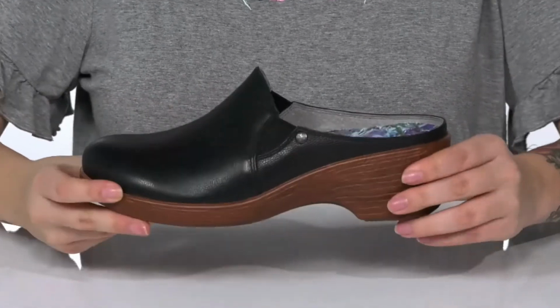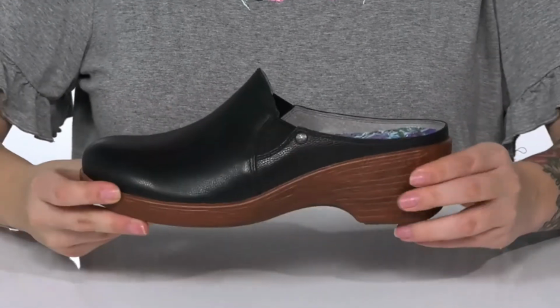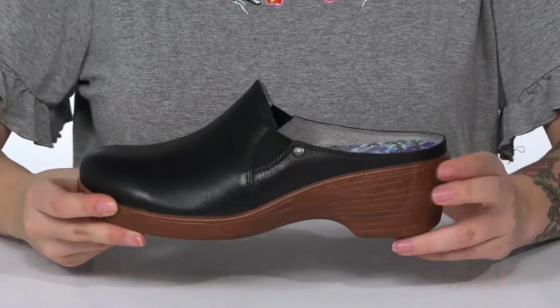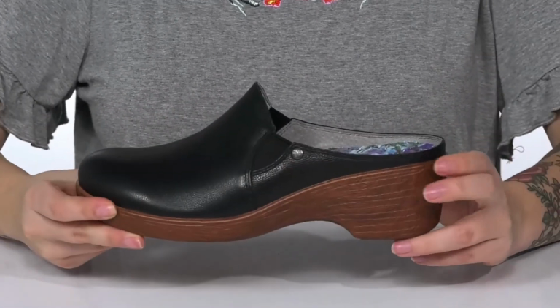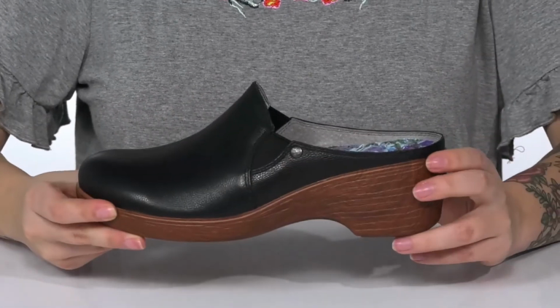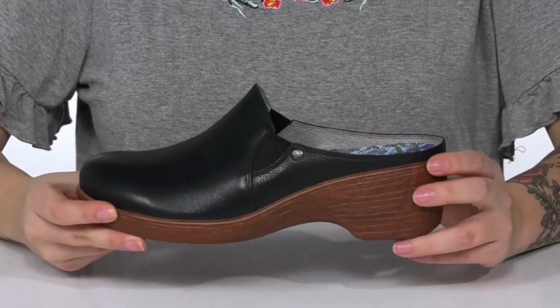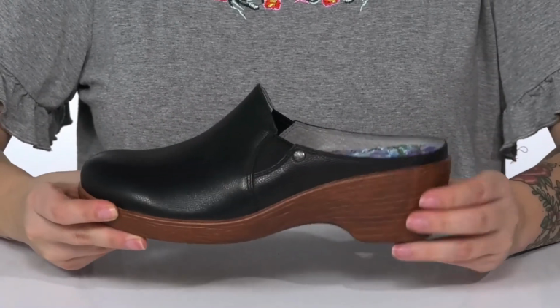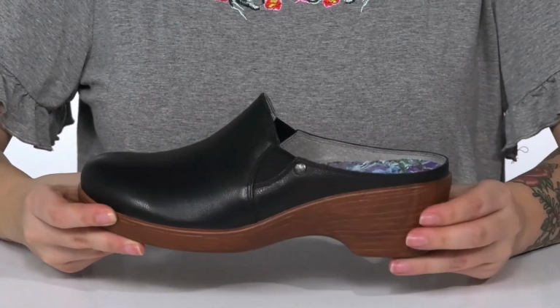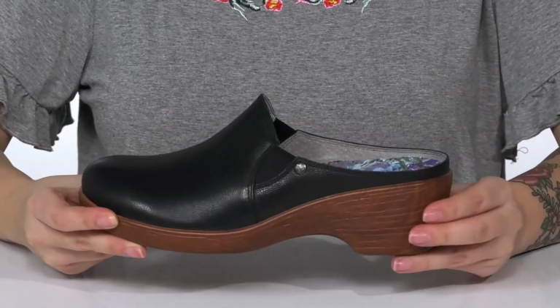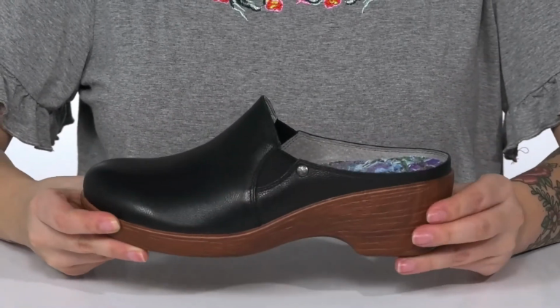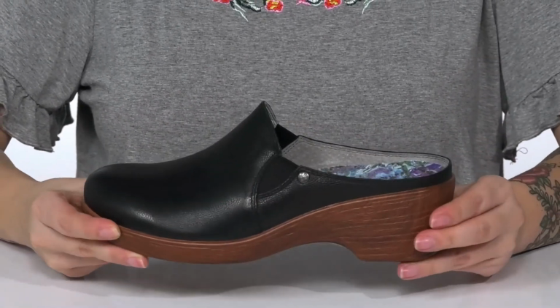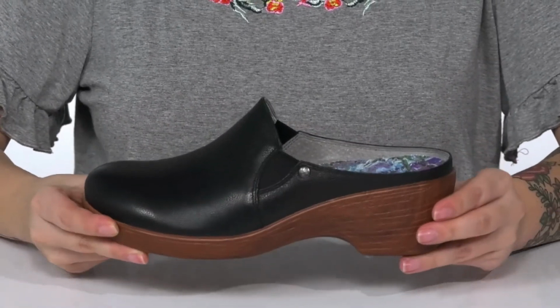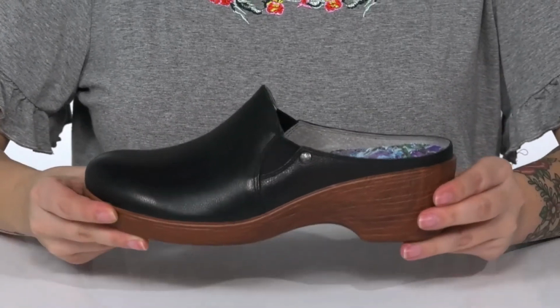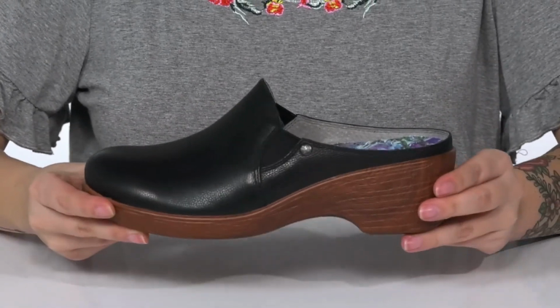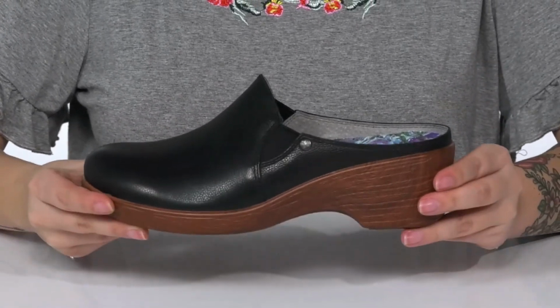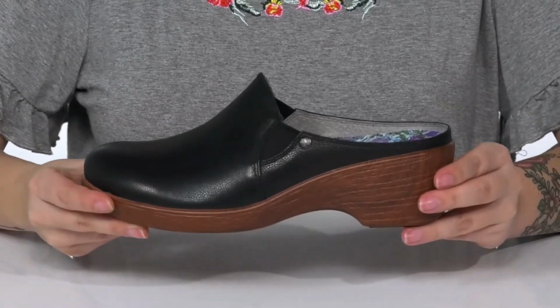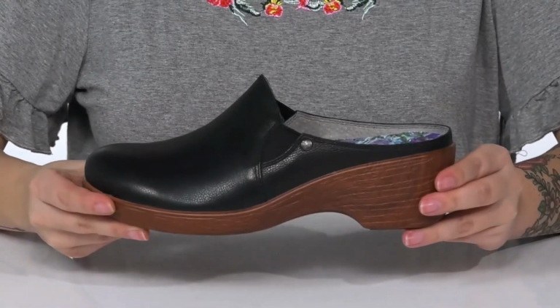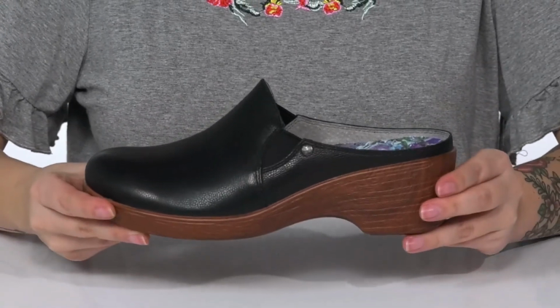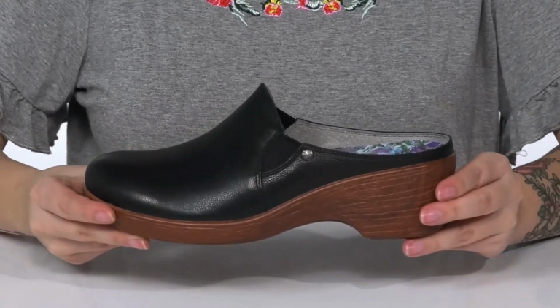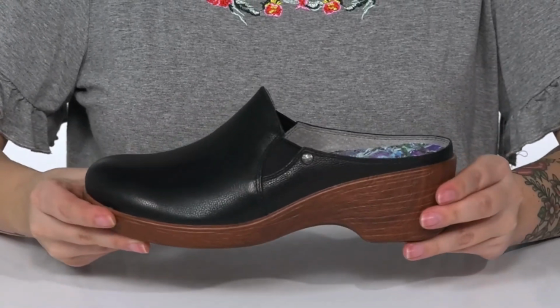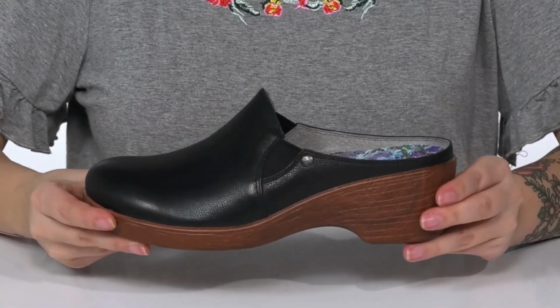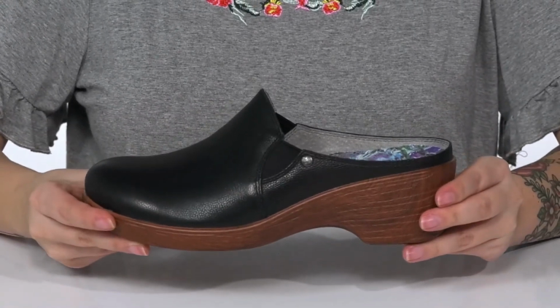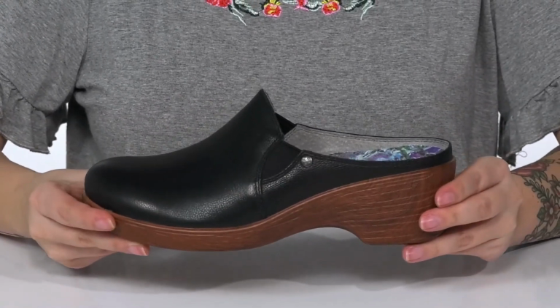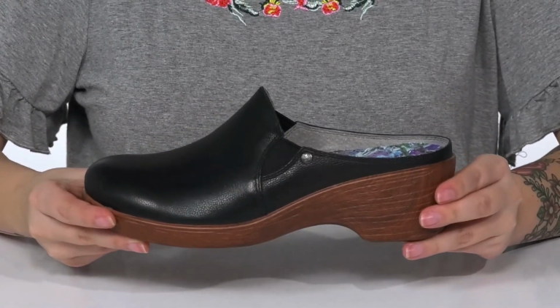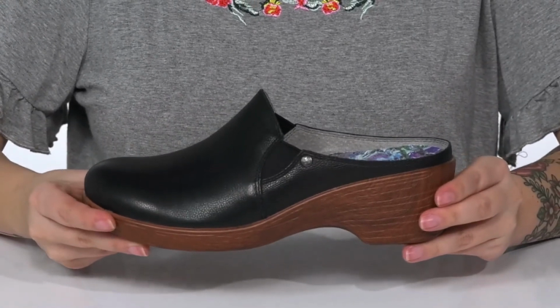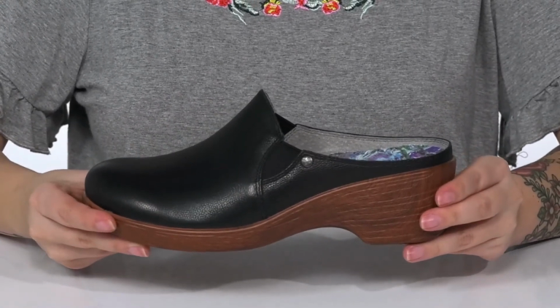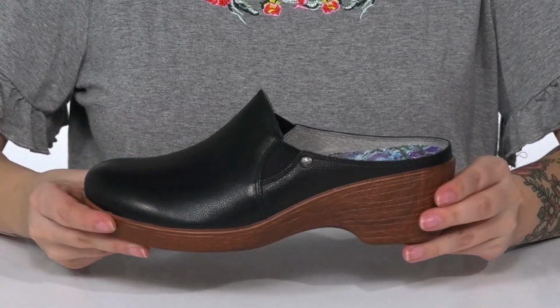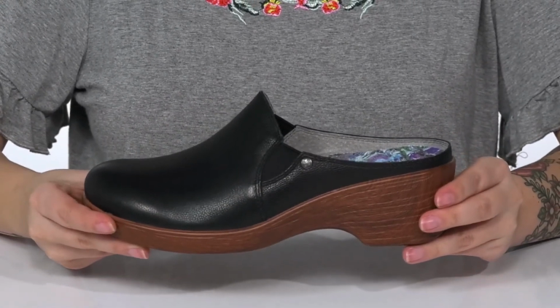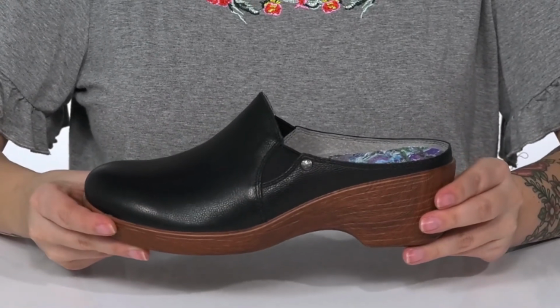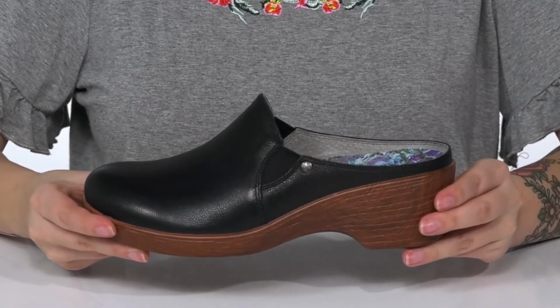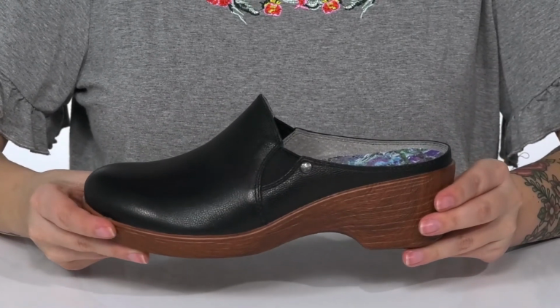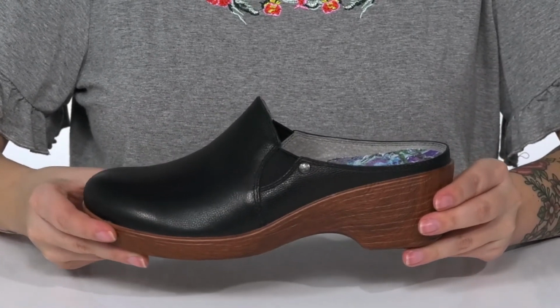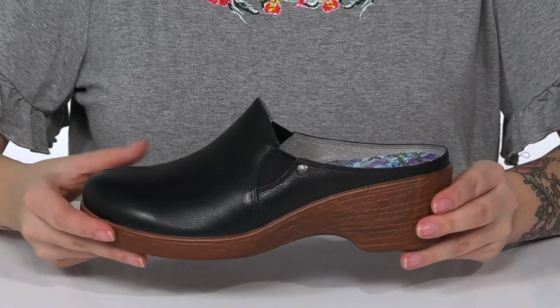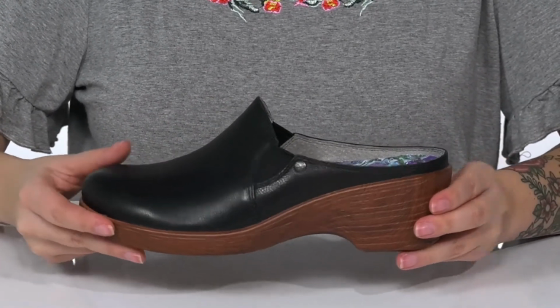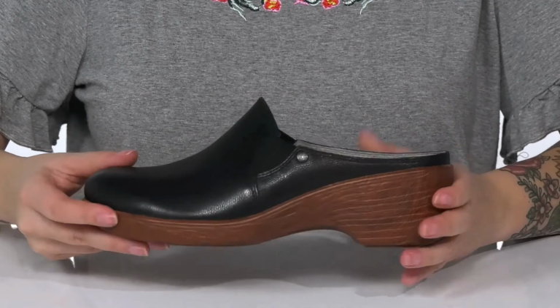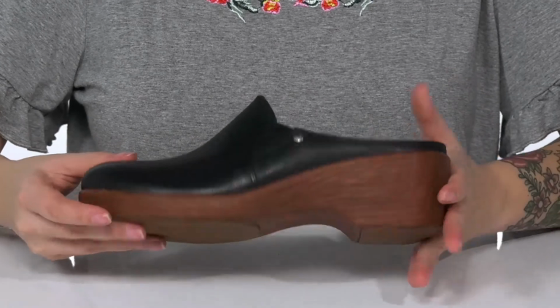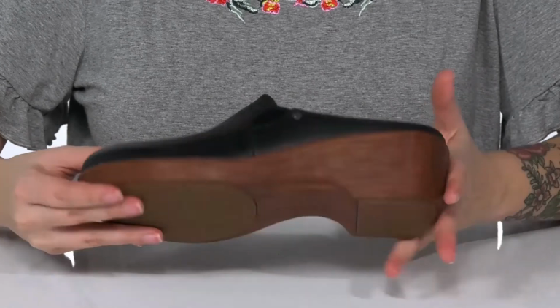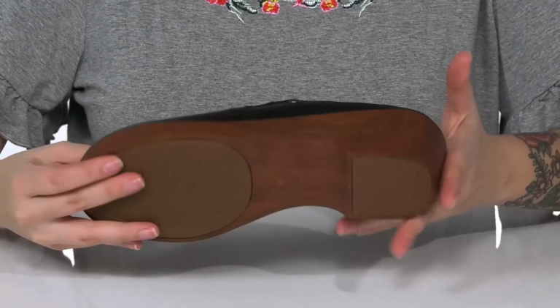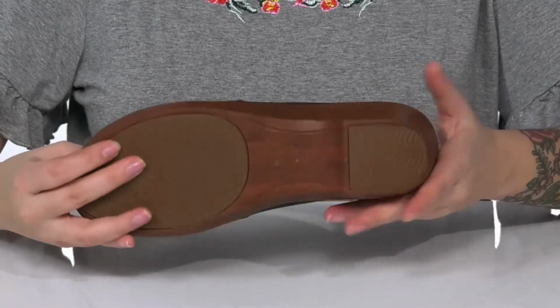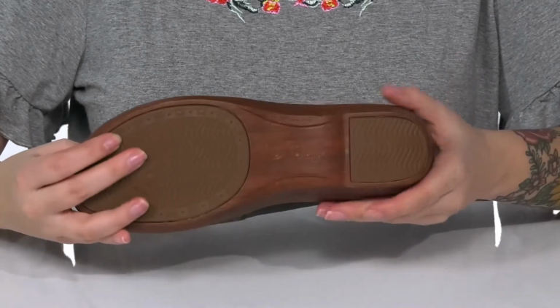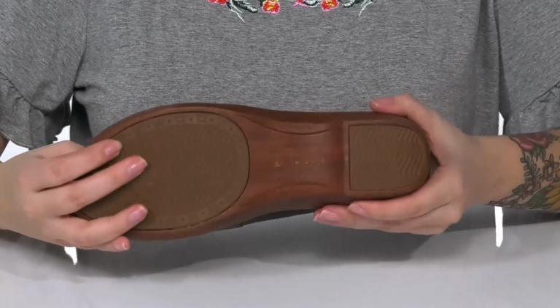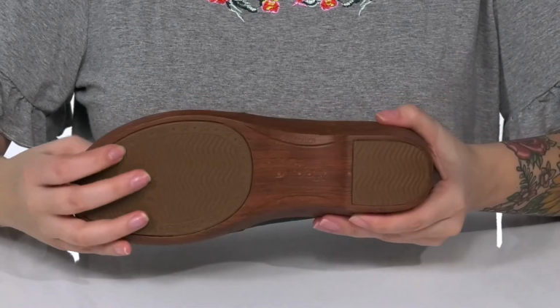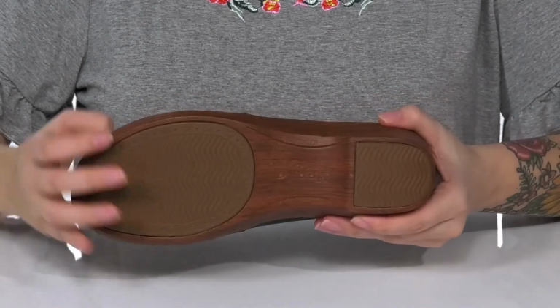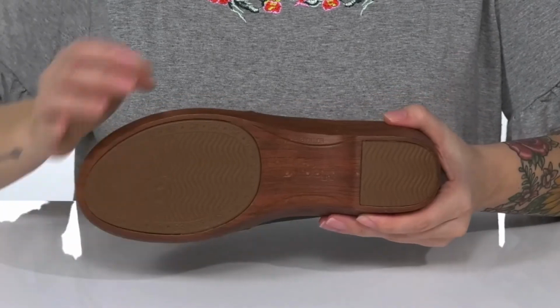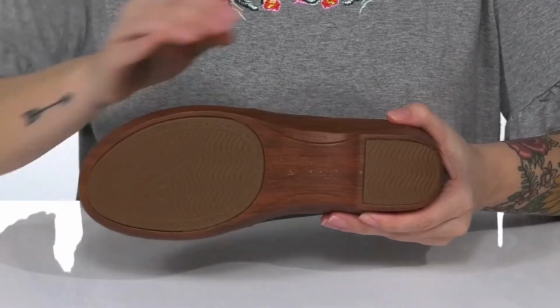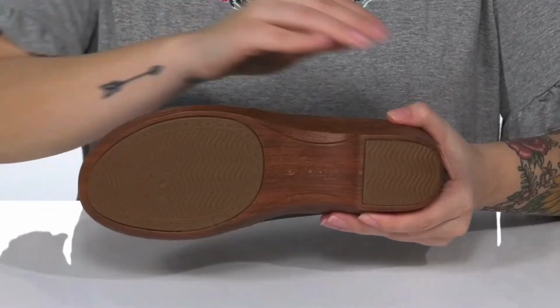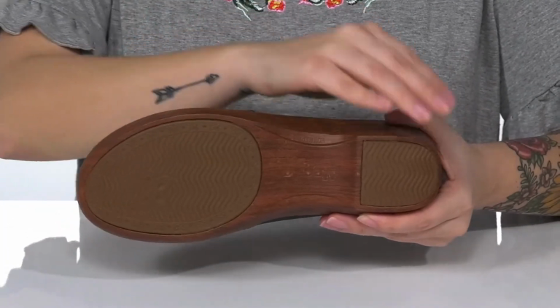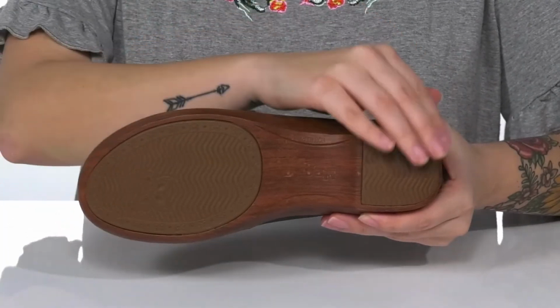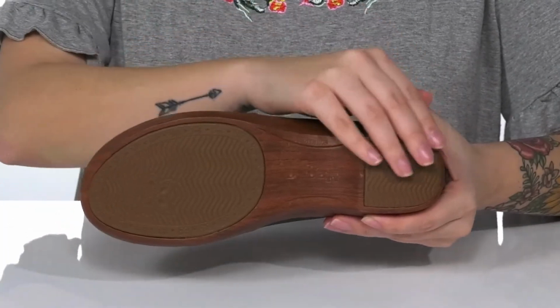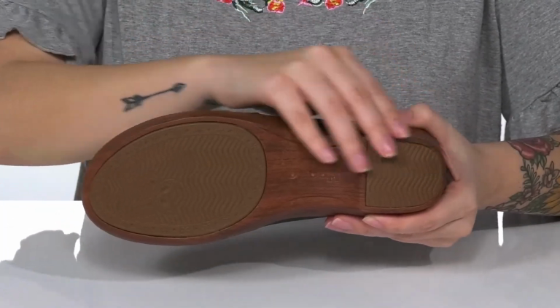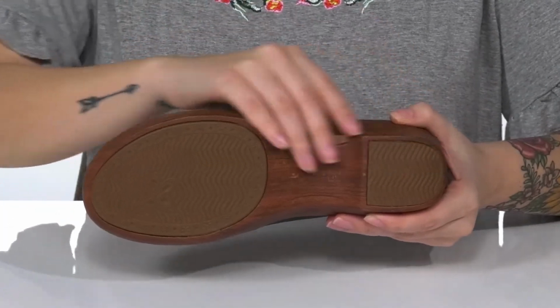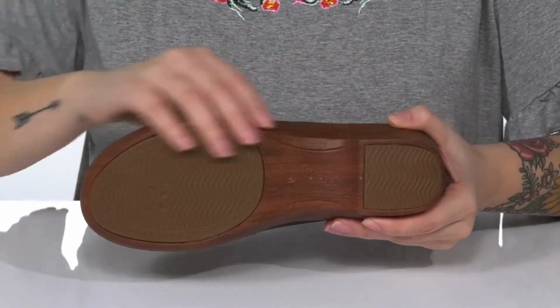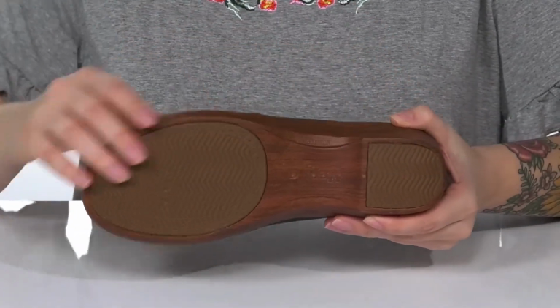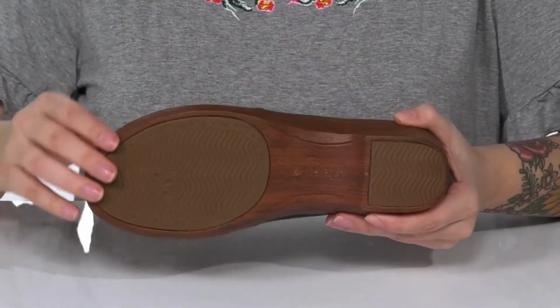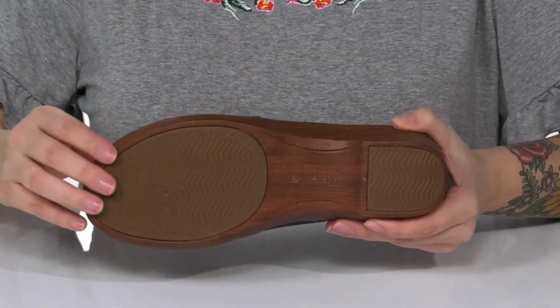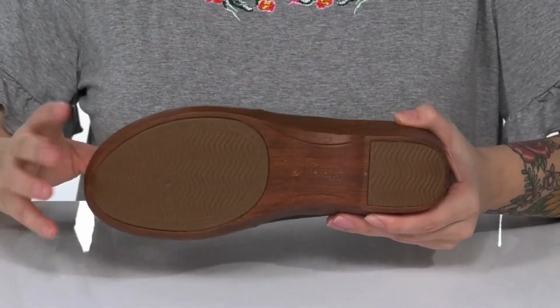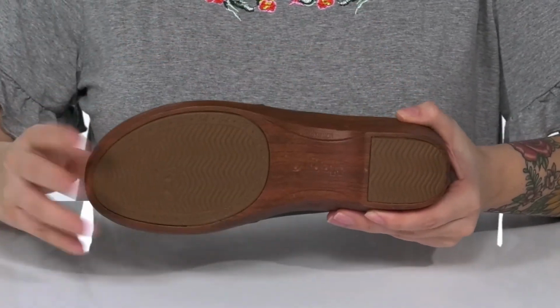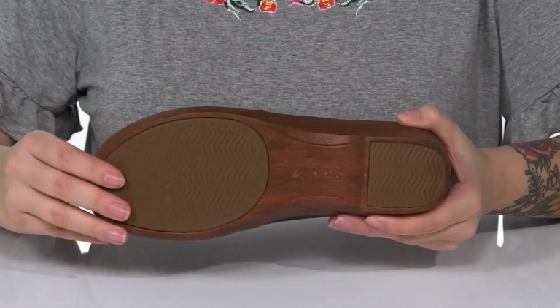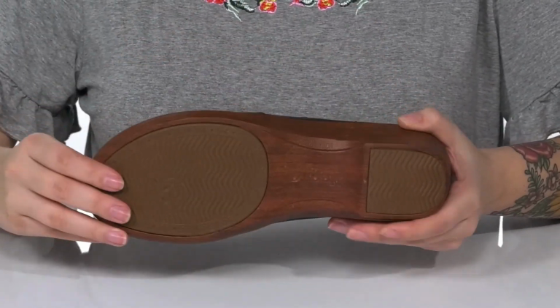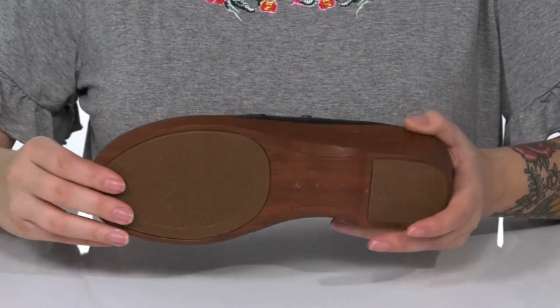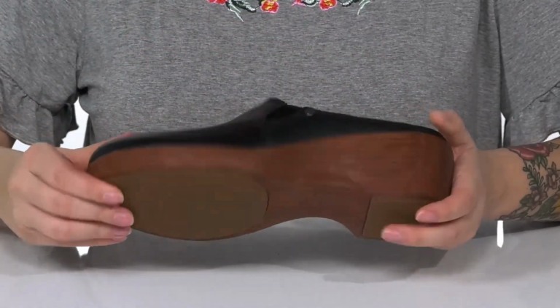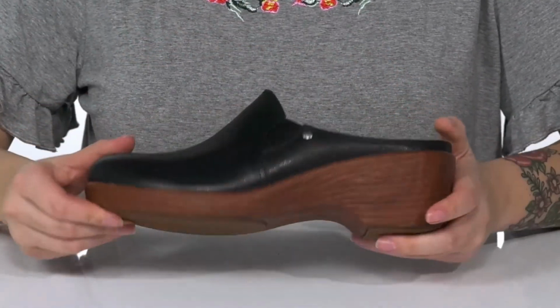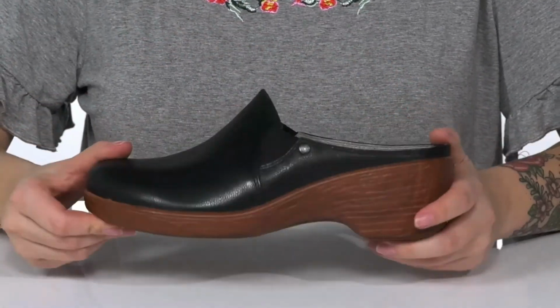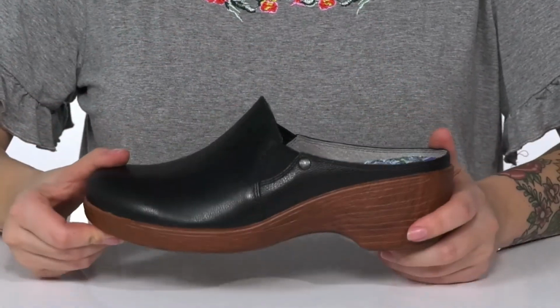They do have a heel at the back that's going to boost you up around 2 inches in height. All of that is on top of a non-marking slip-resistant outsole.